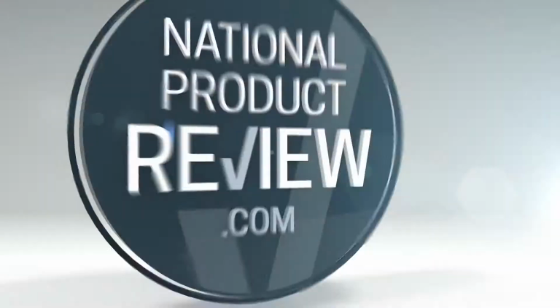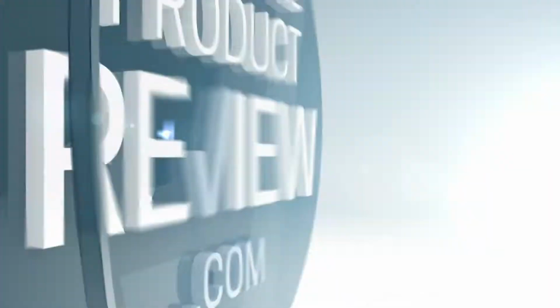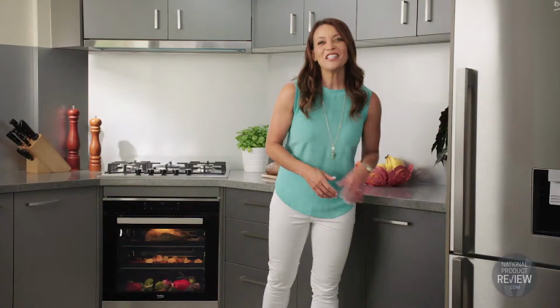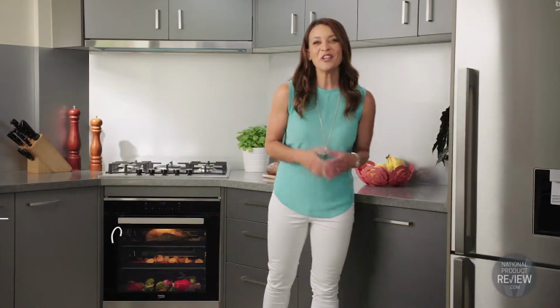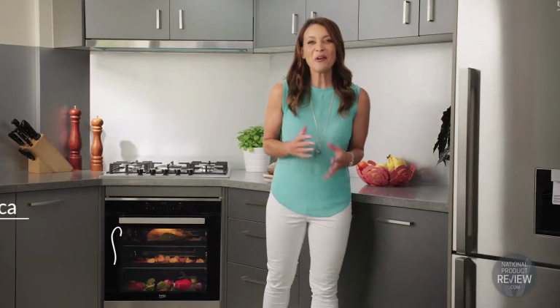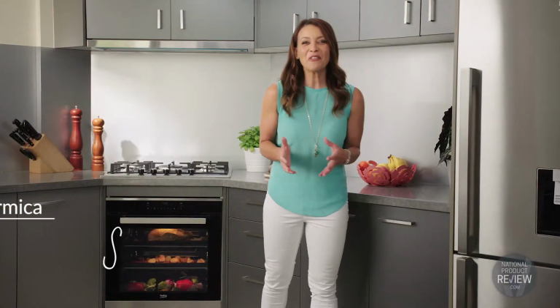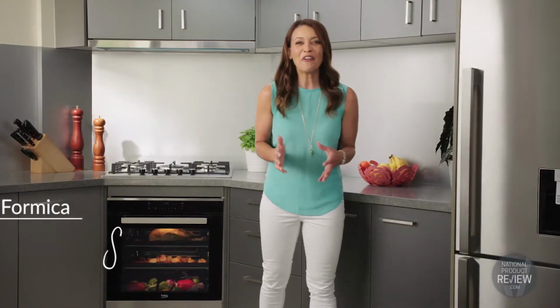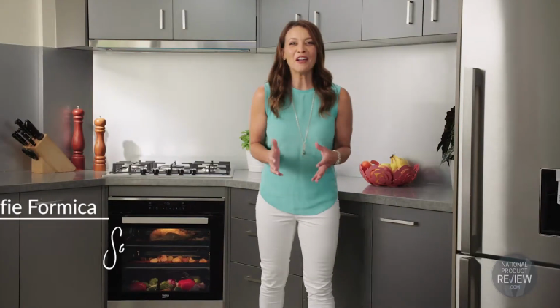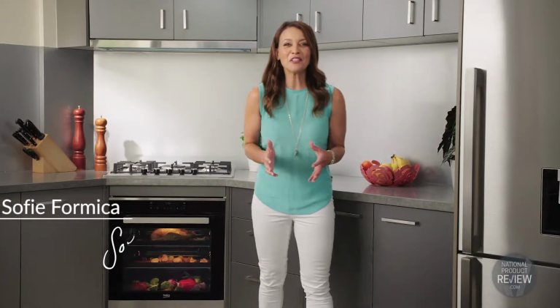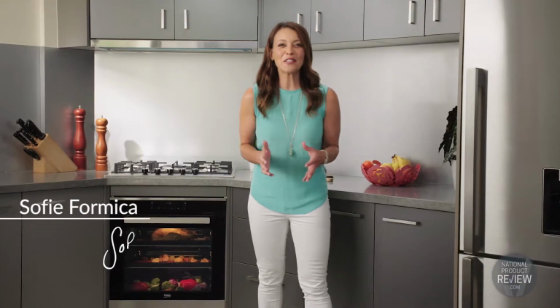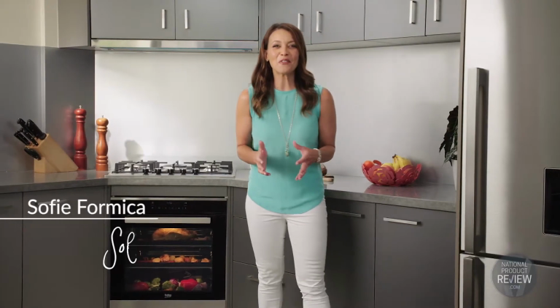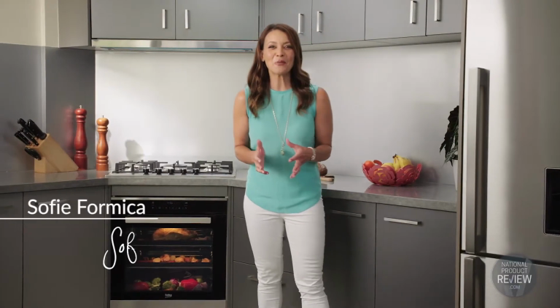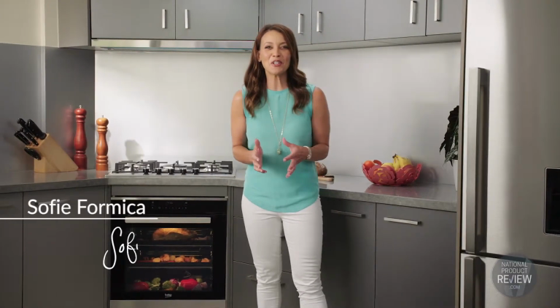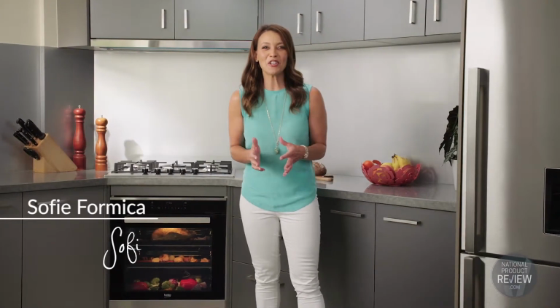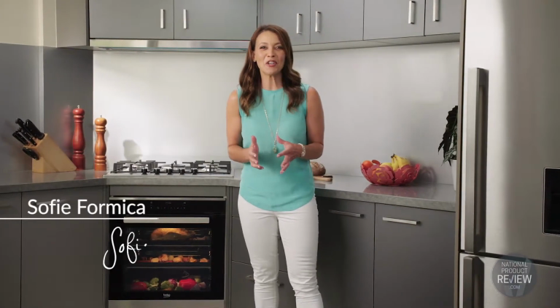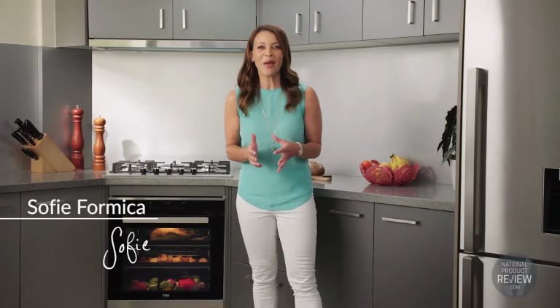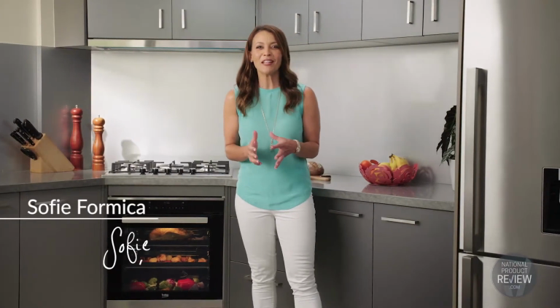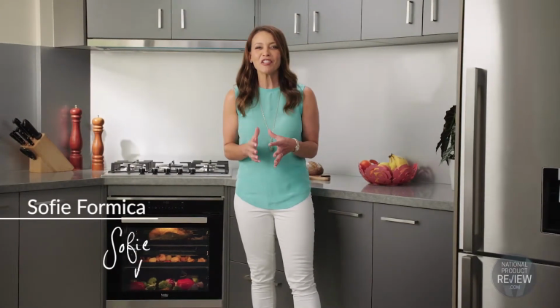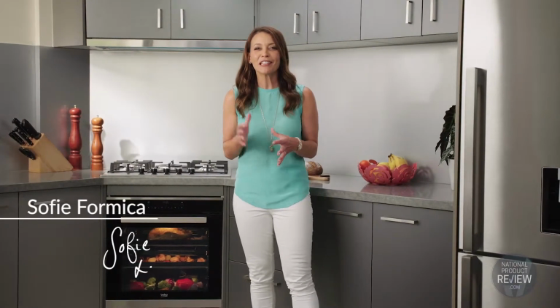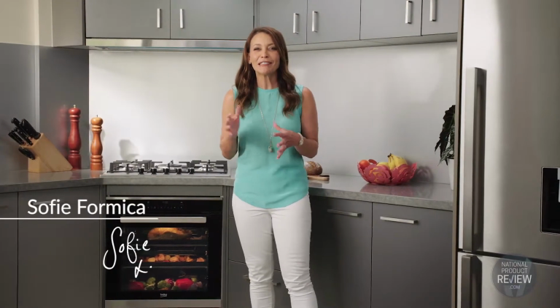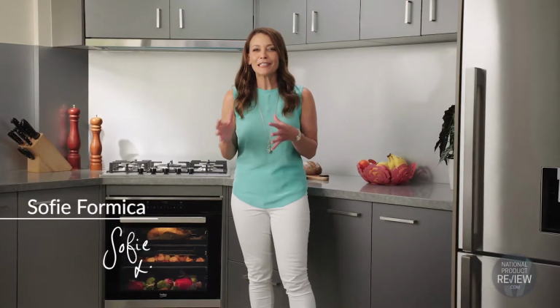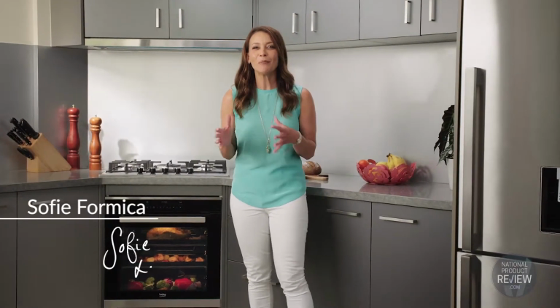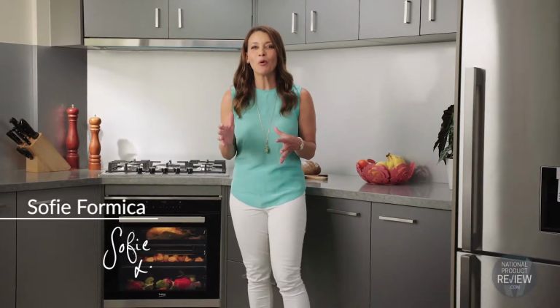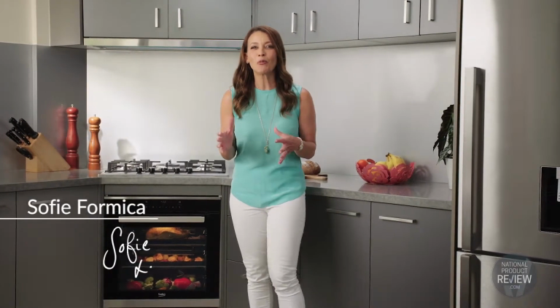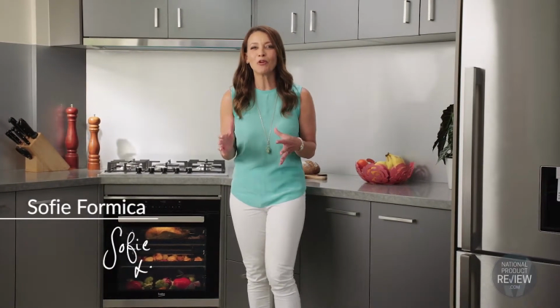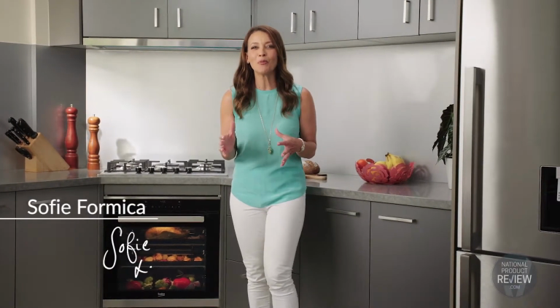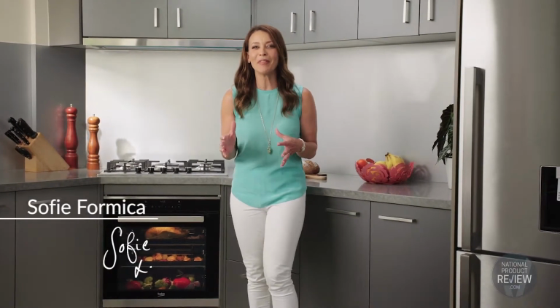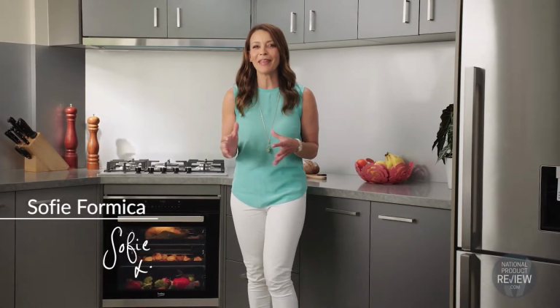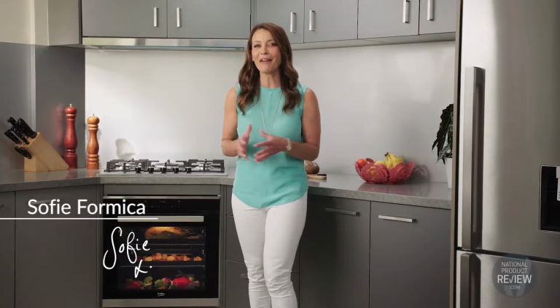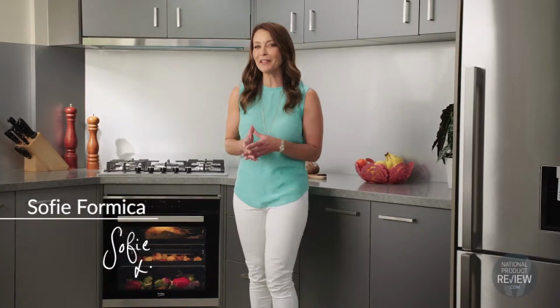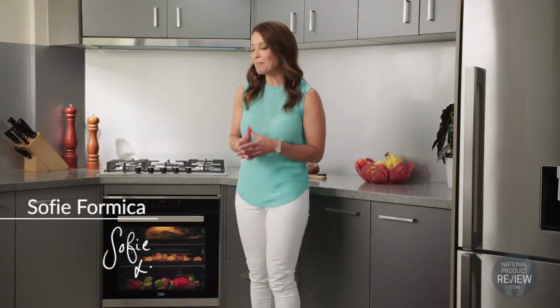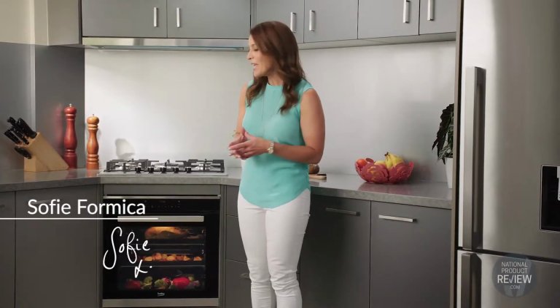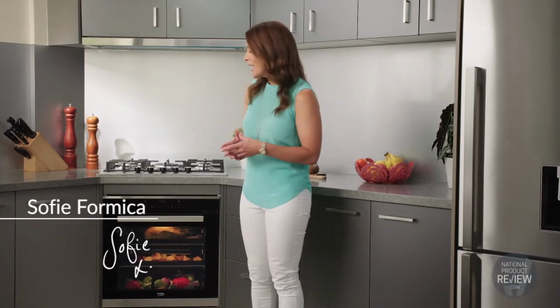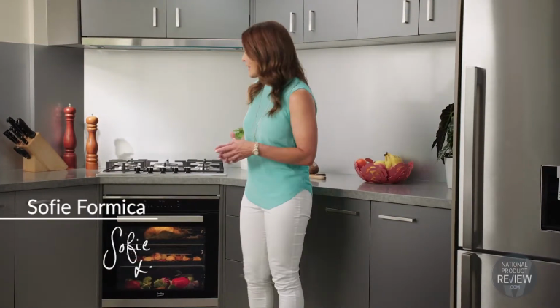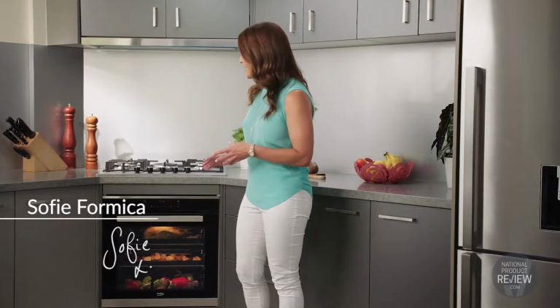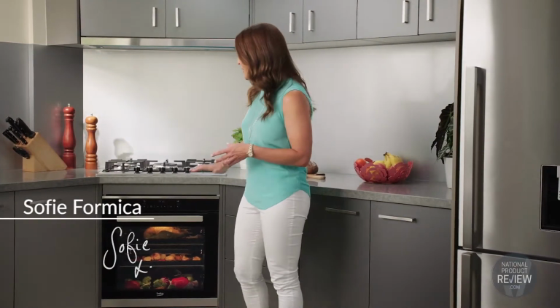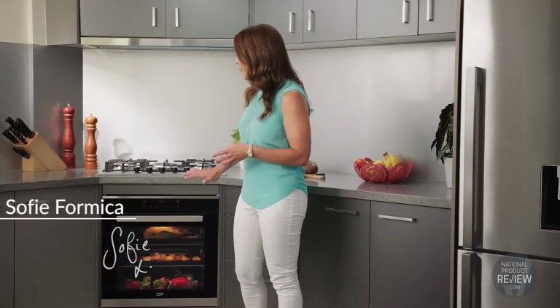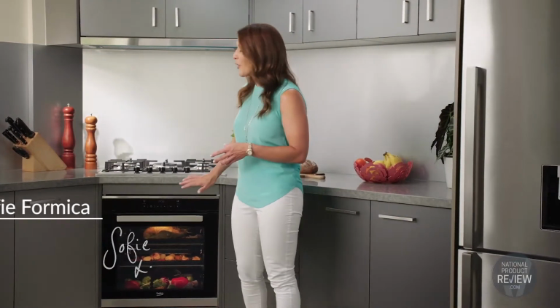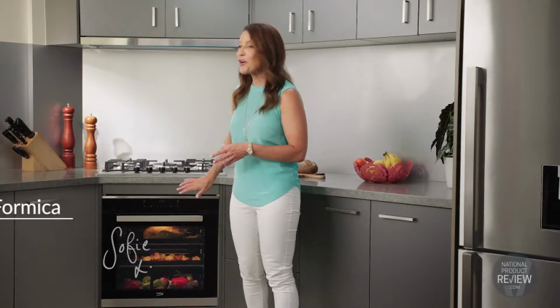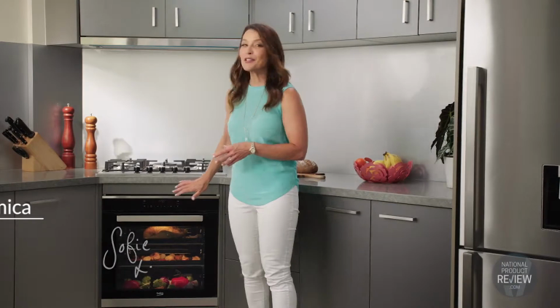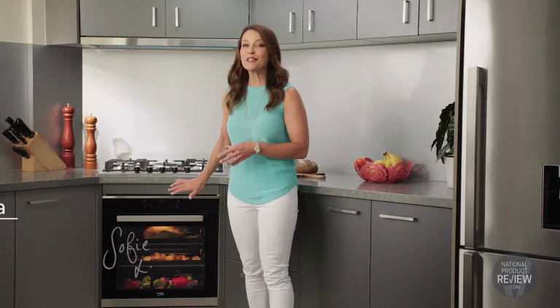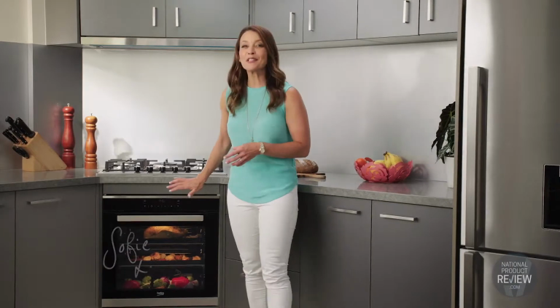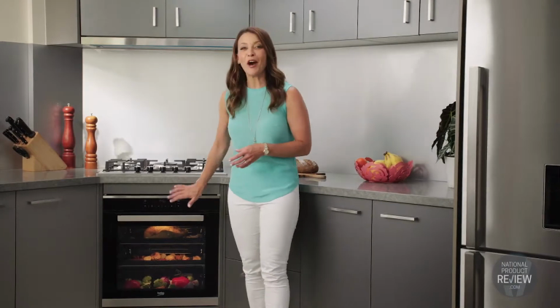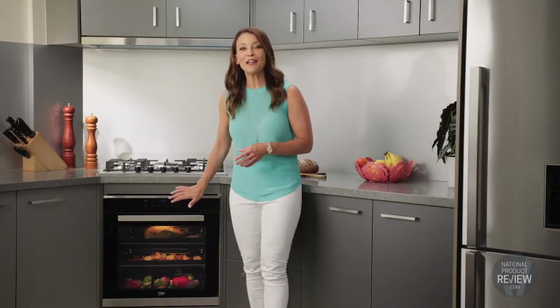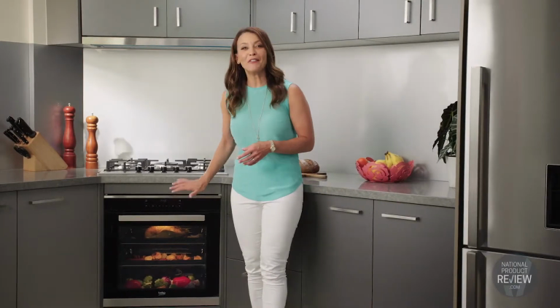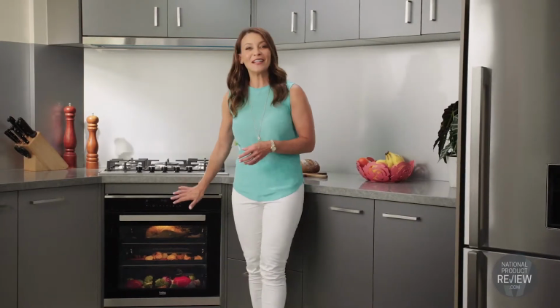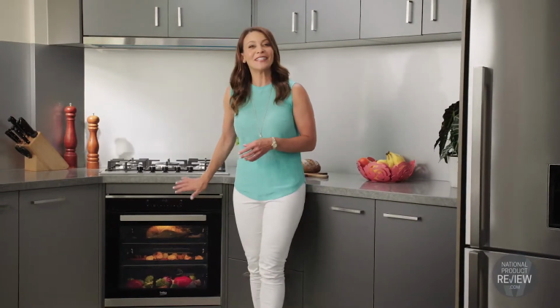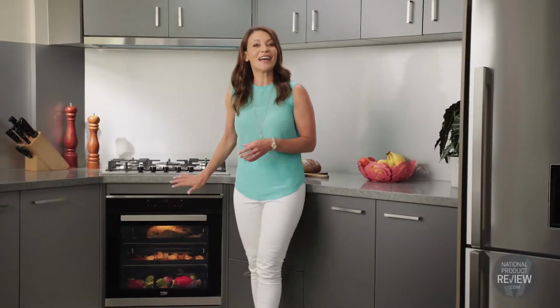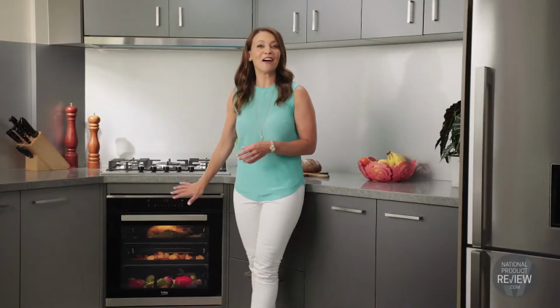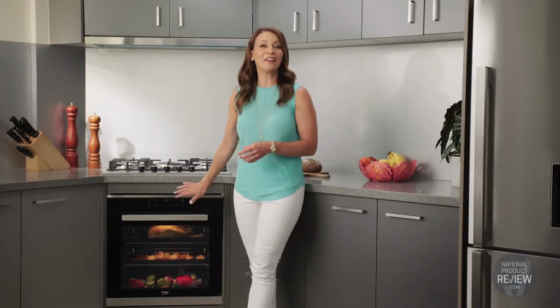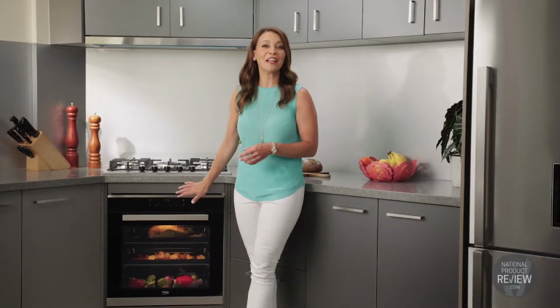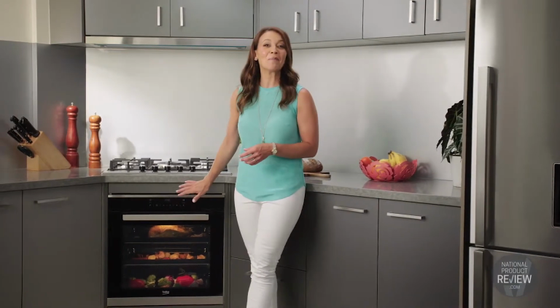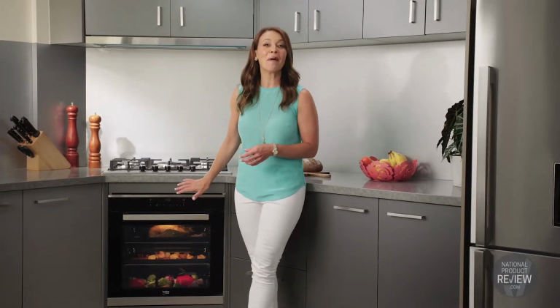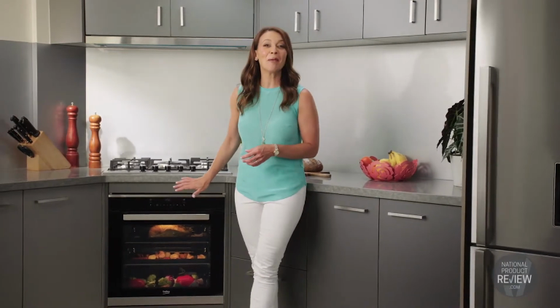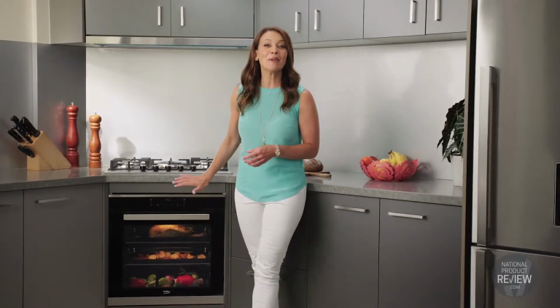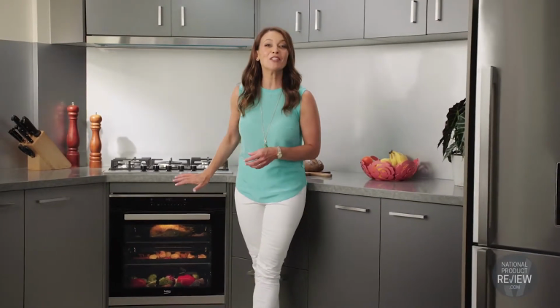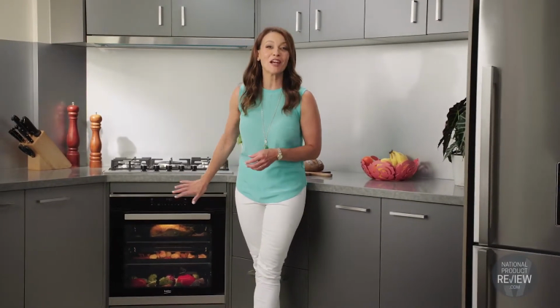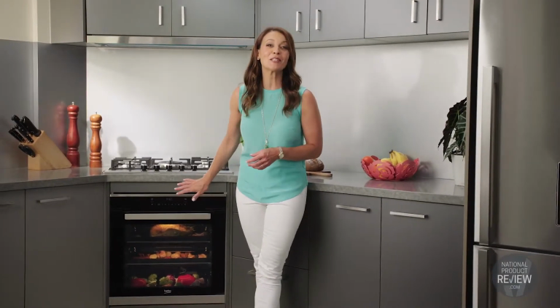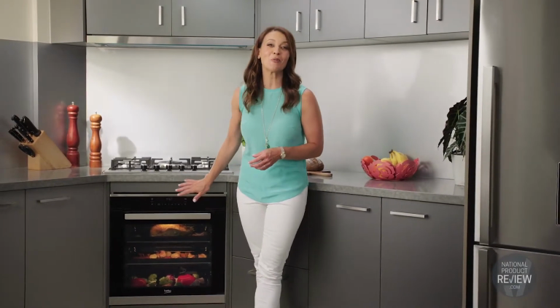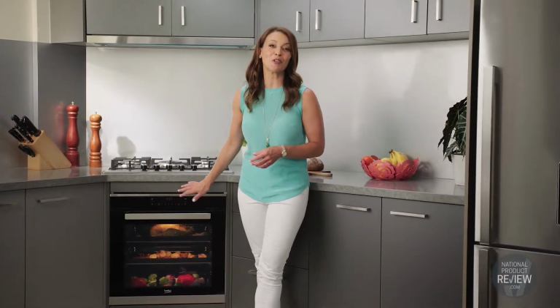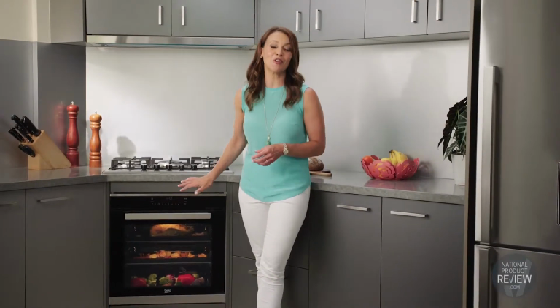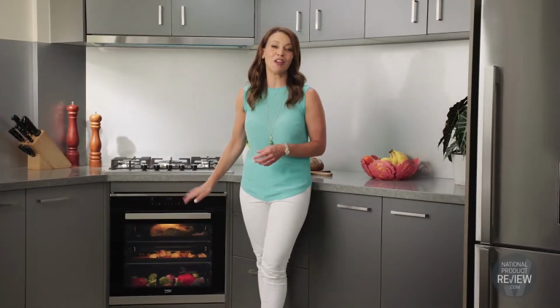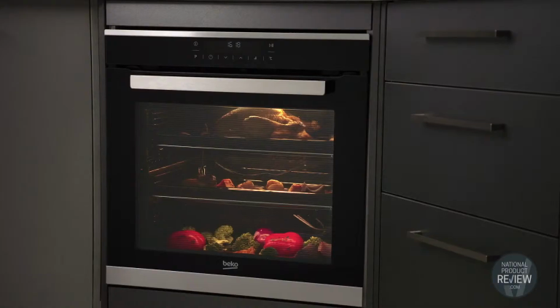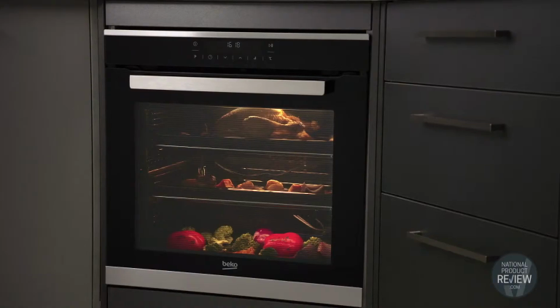Do you ever find yourself wishing you had just a little more room in the oven? This is Beko's side vented oven and it may be just what you need.